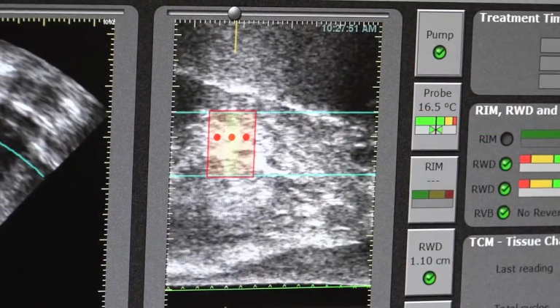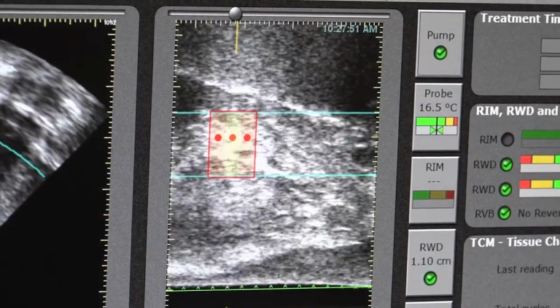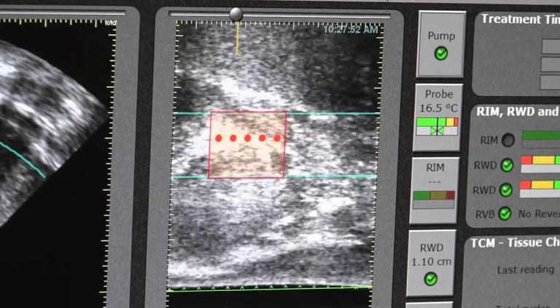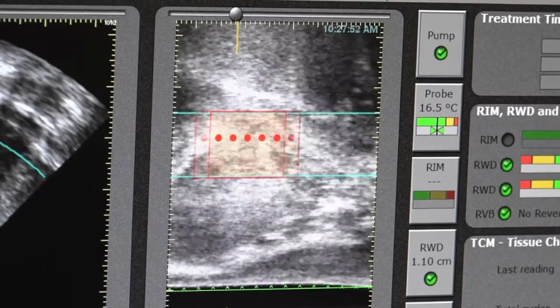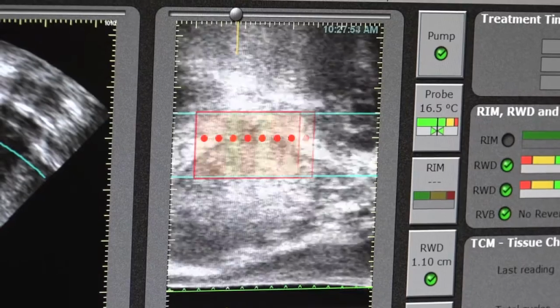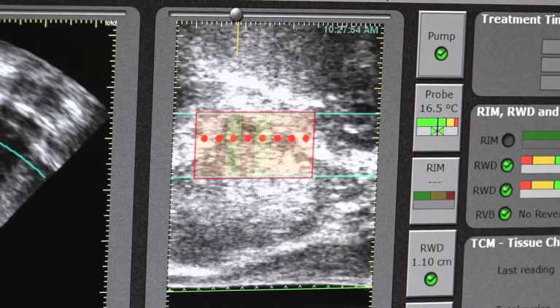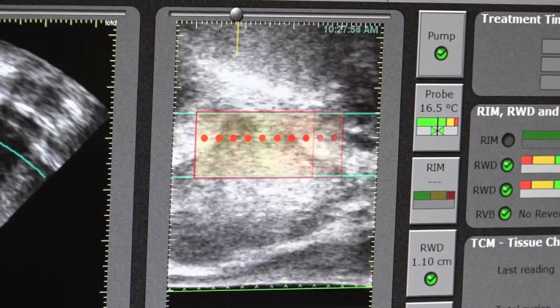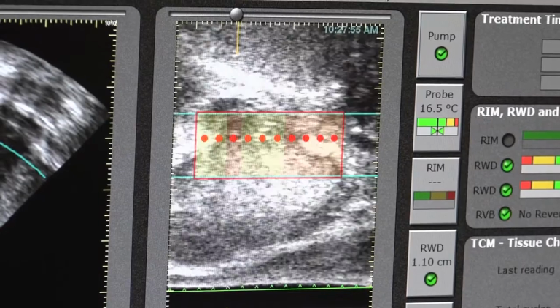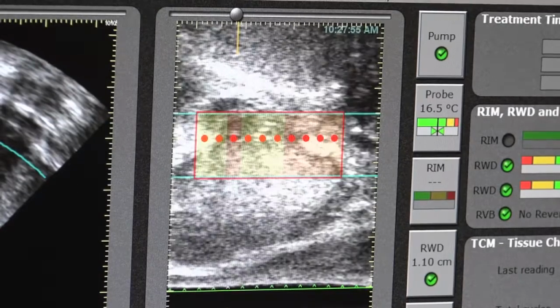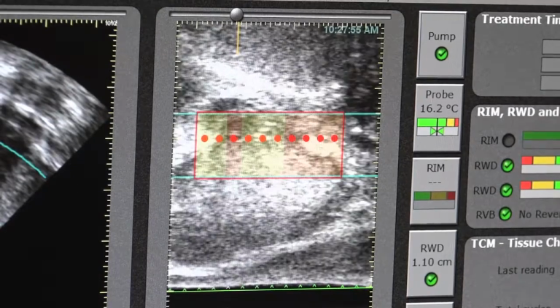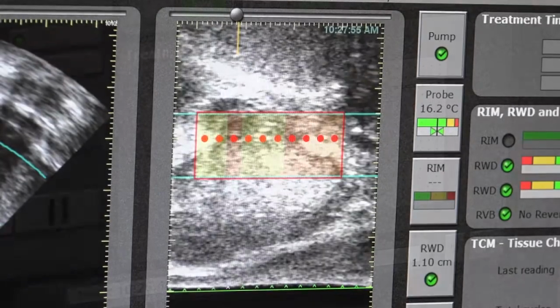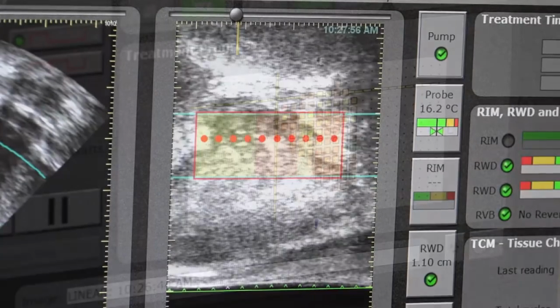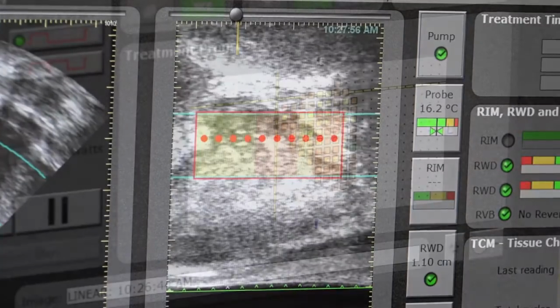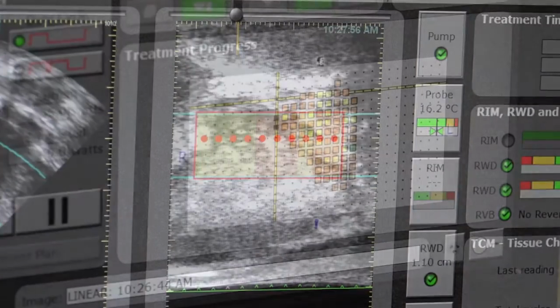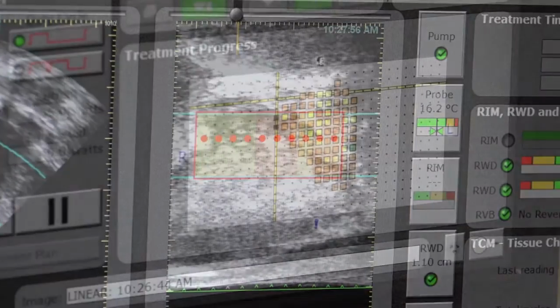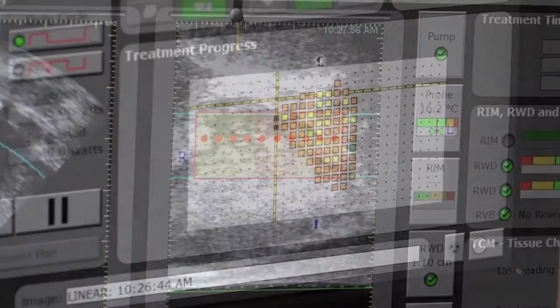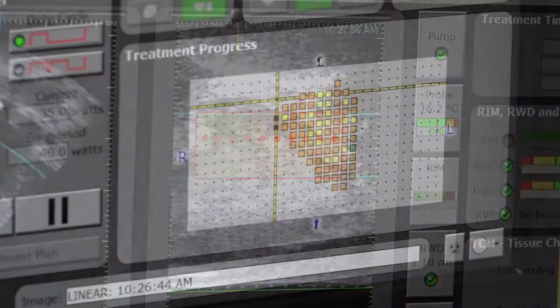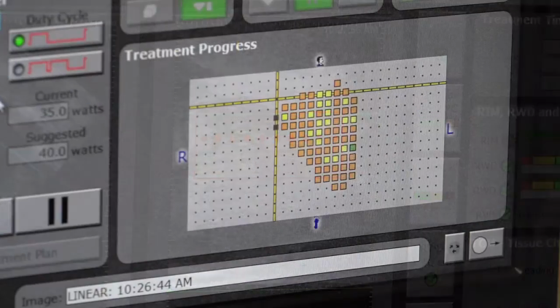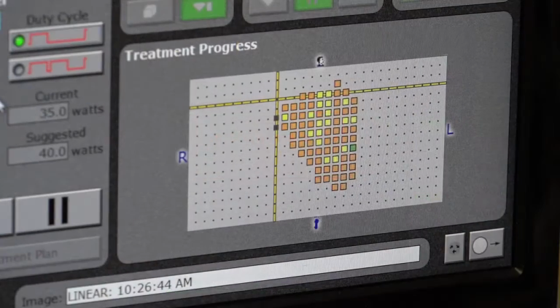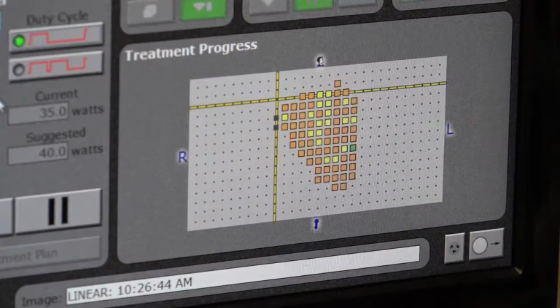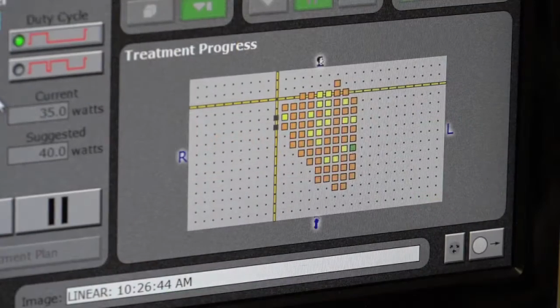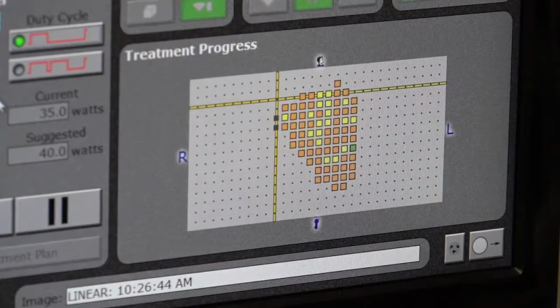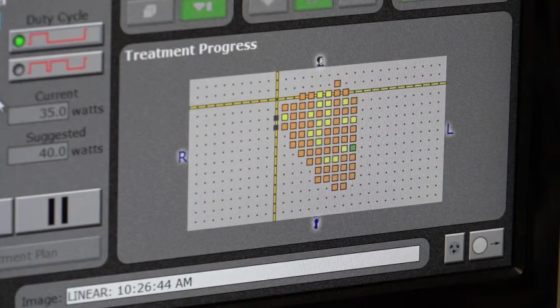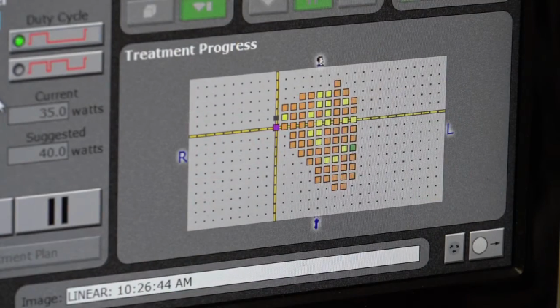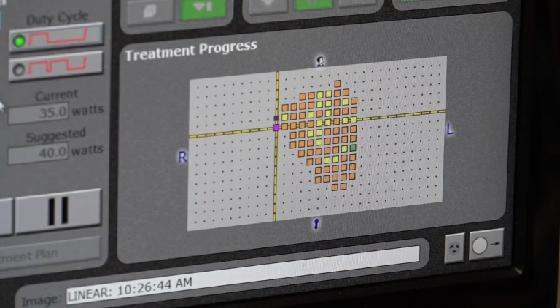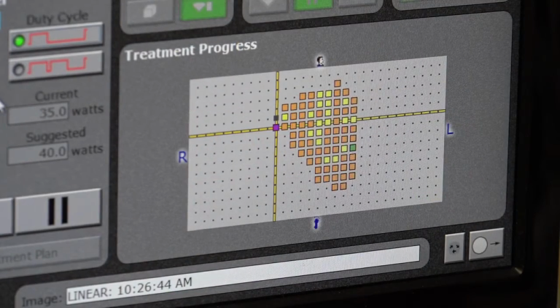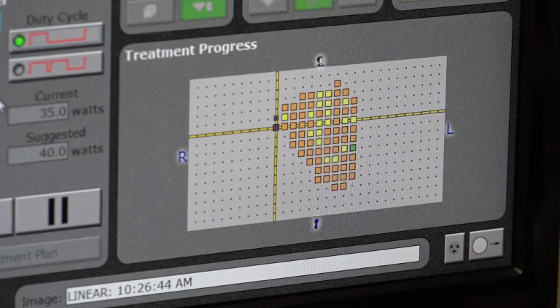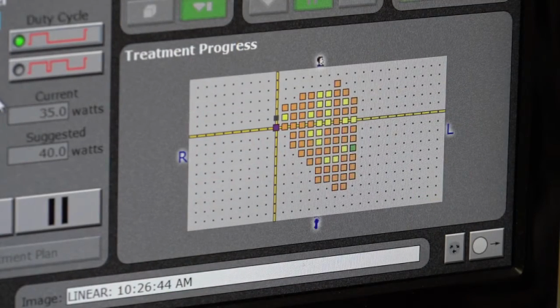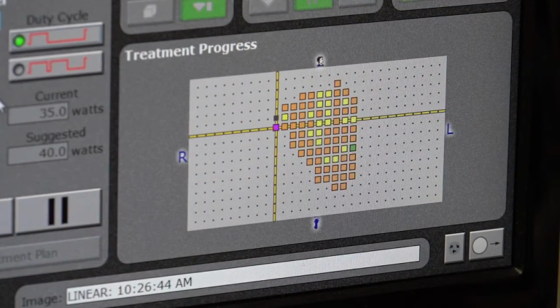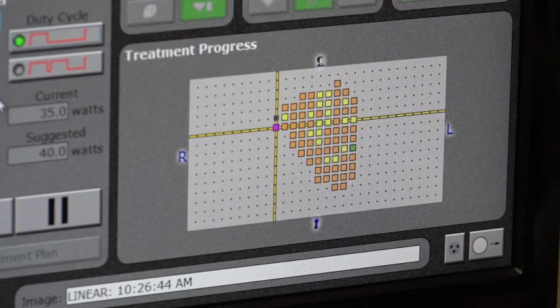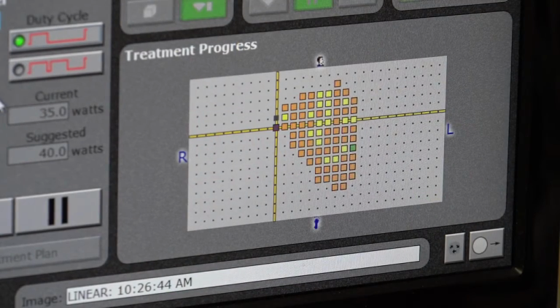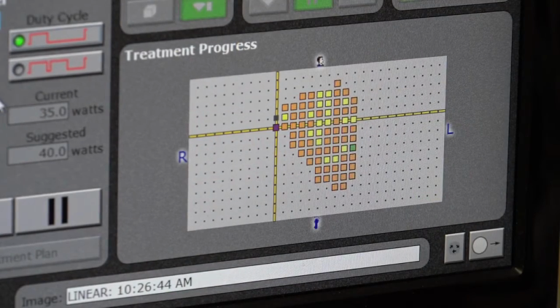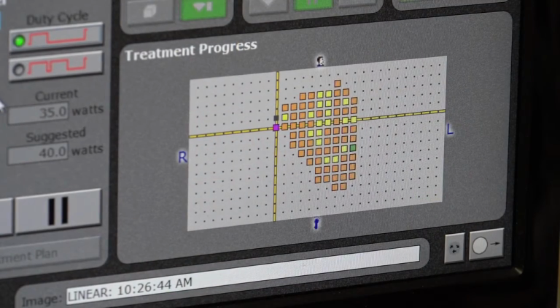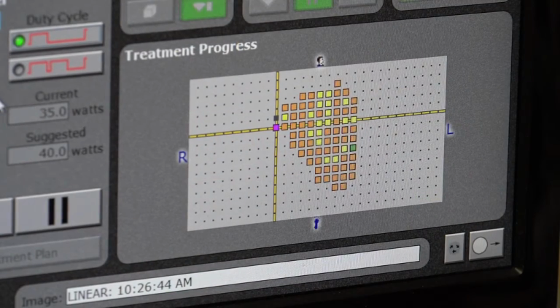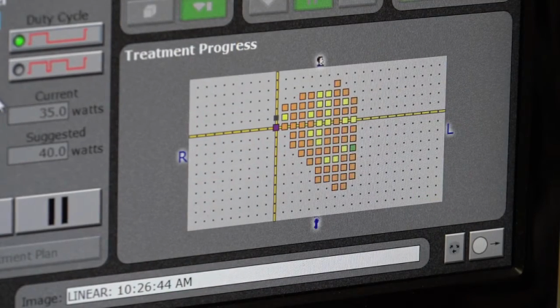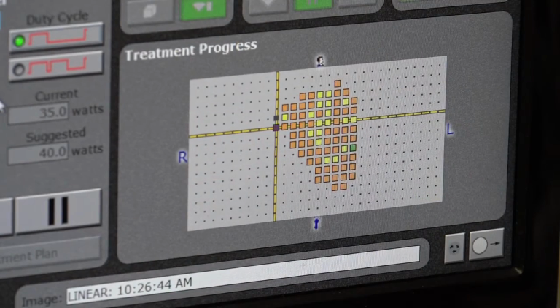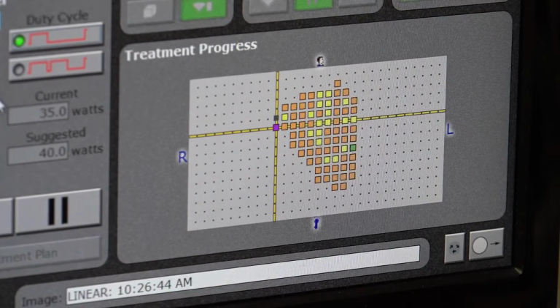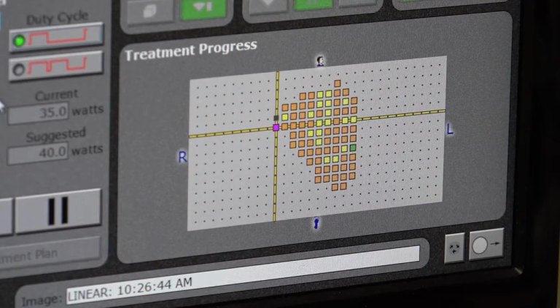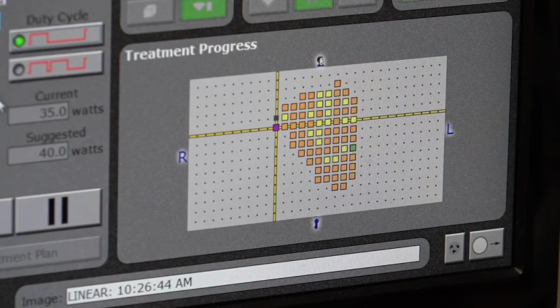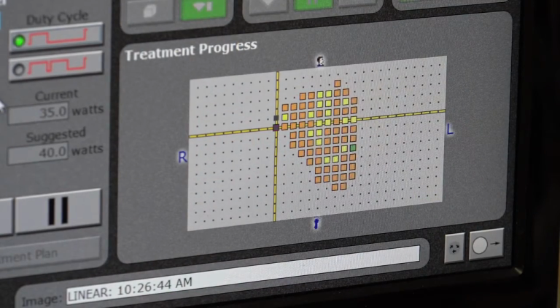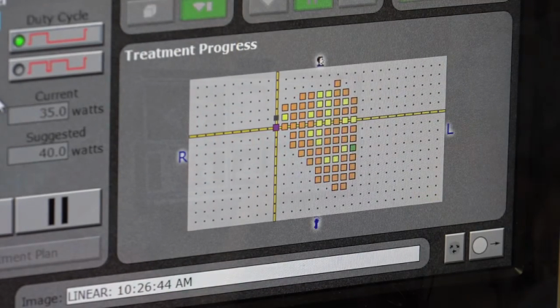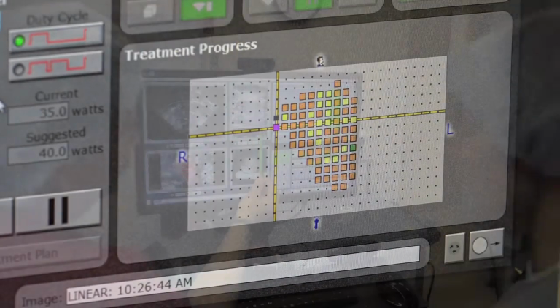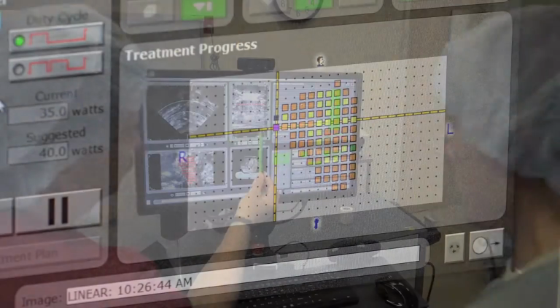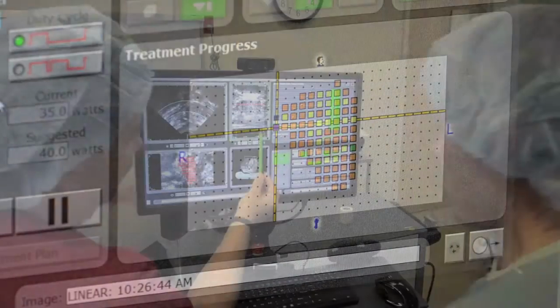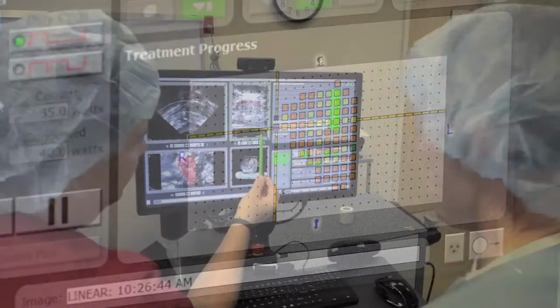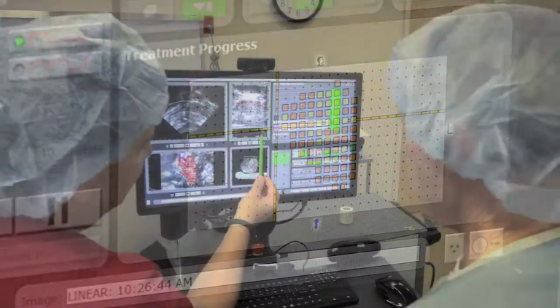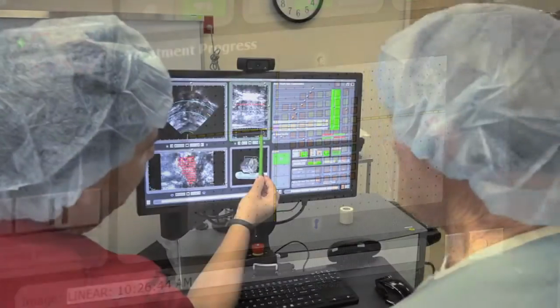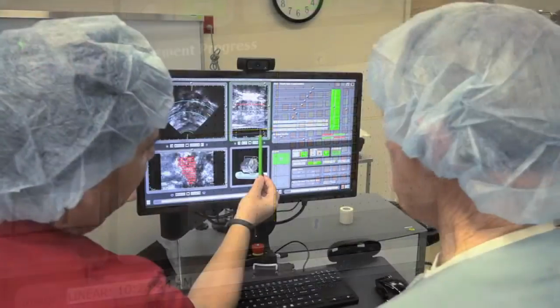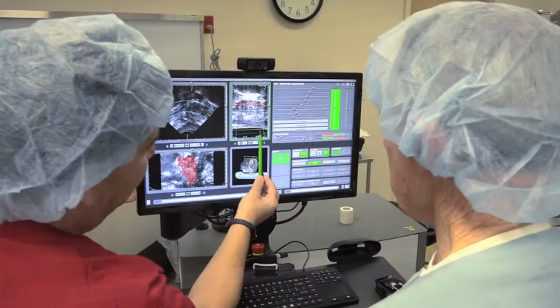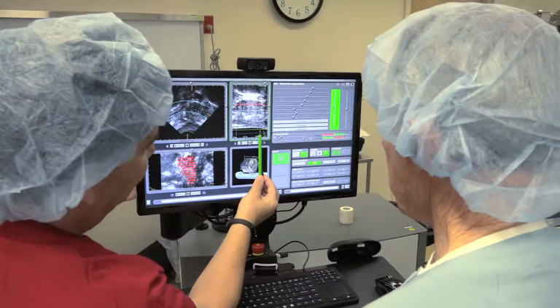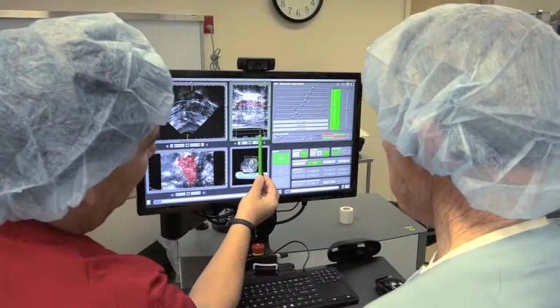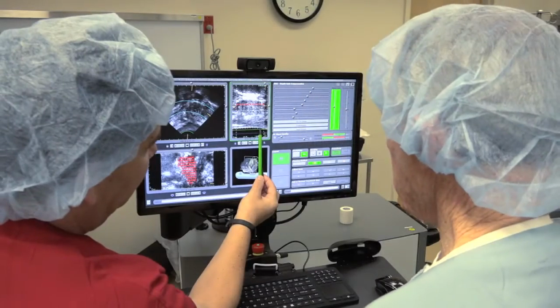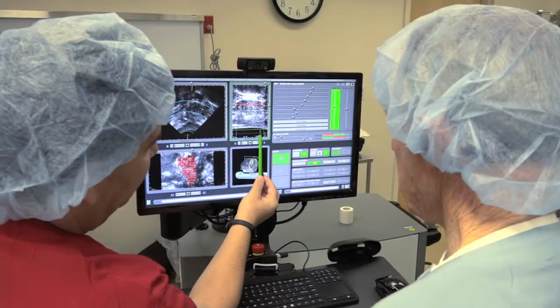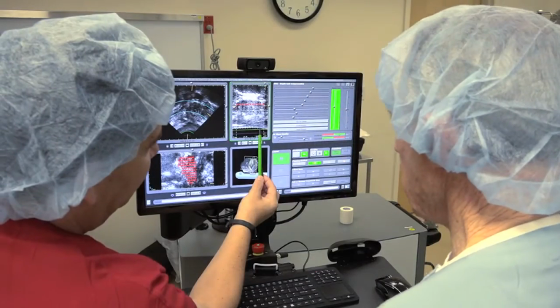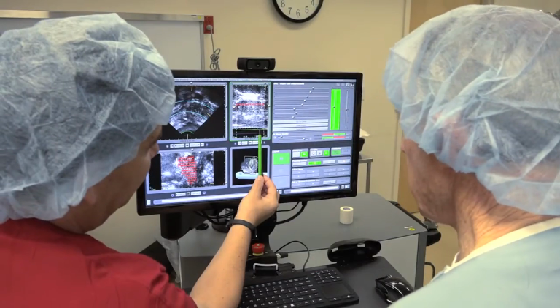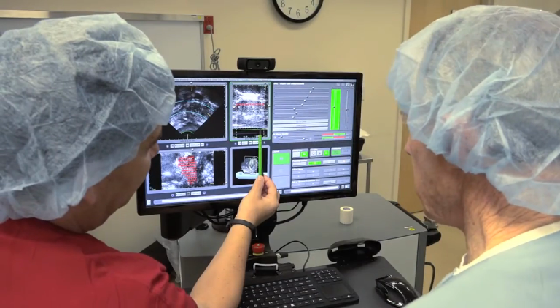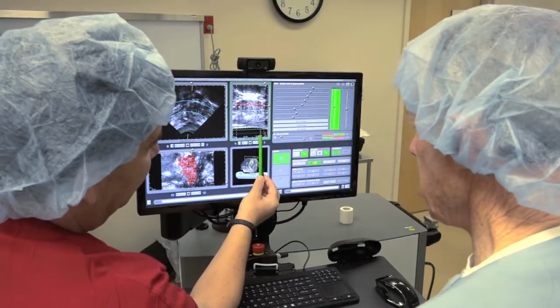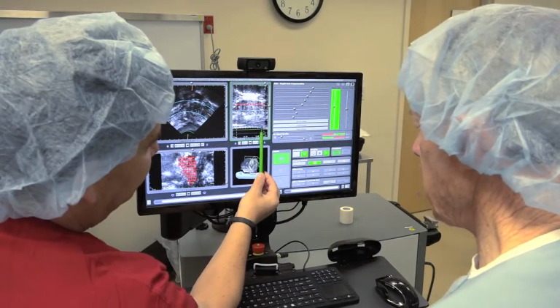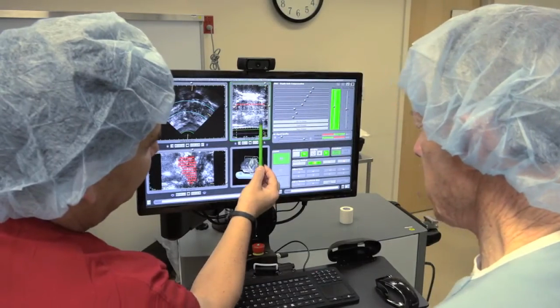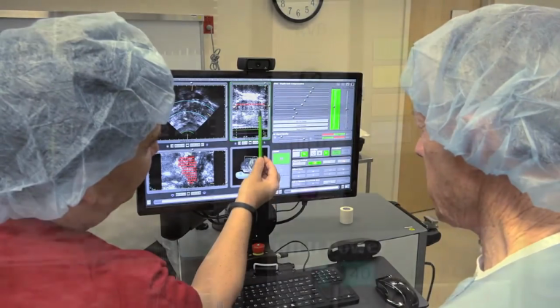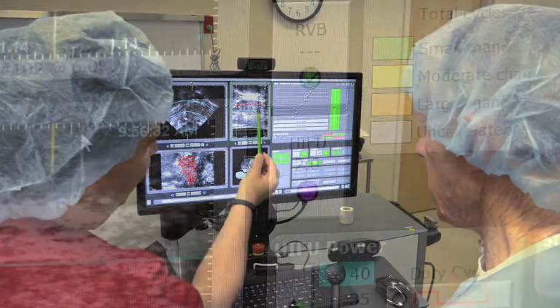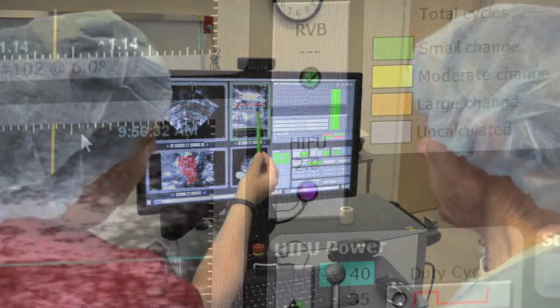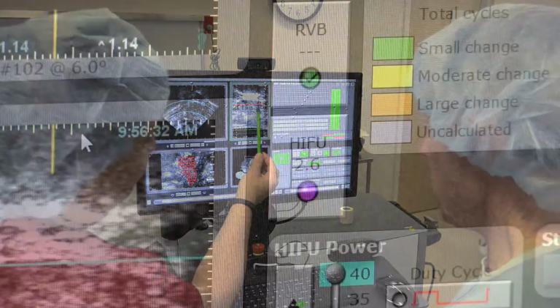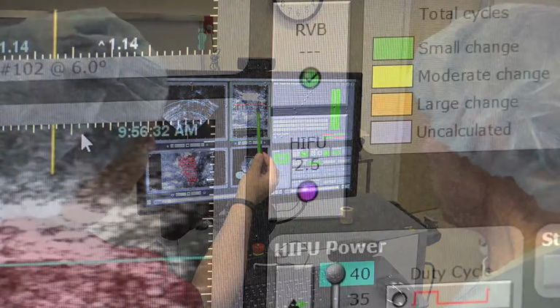Tiny, highly controlled bursts of energy are directed at the tumor three seconds at a time until the cancer is destroyed.